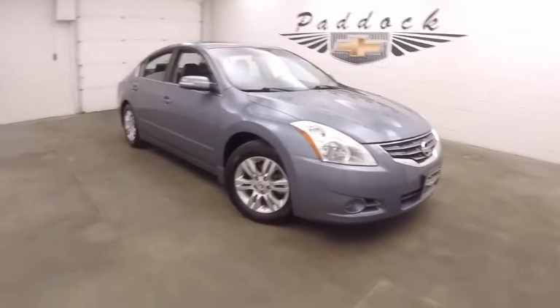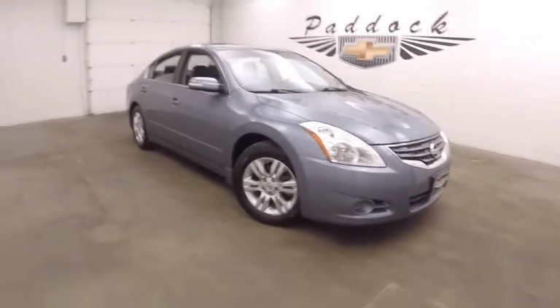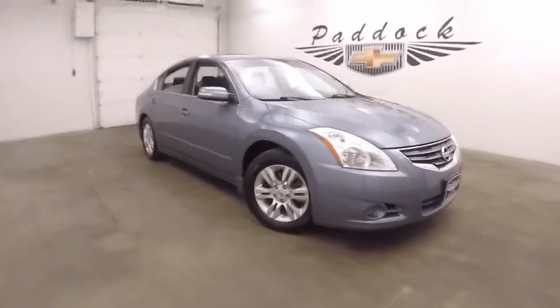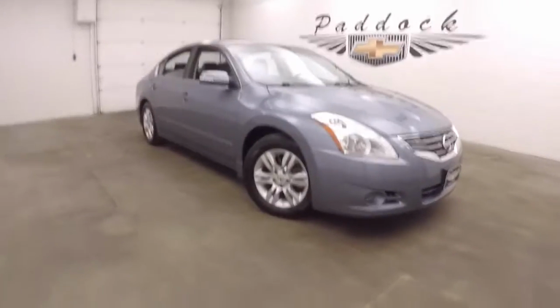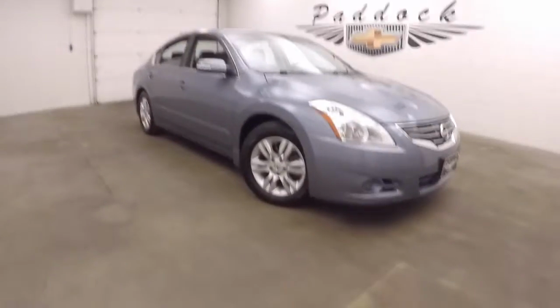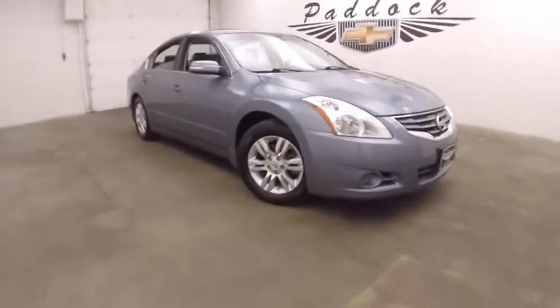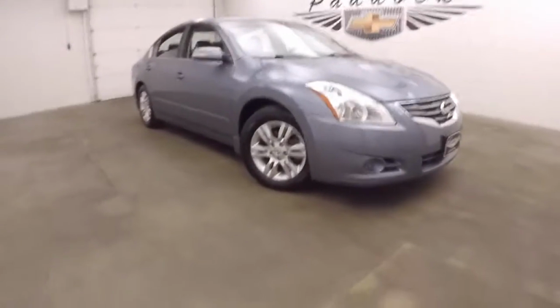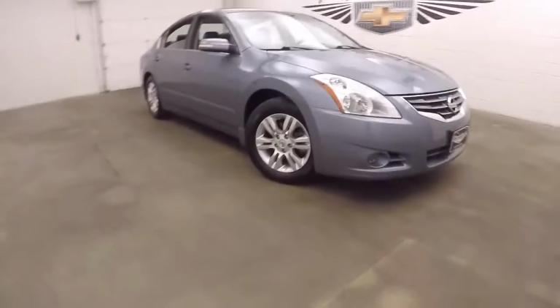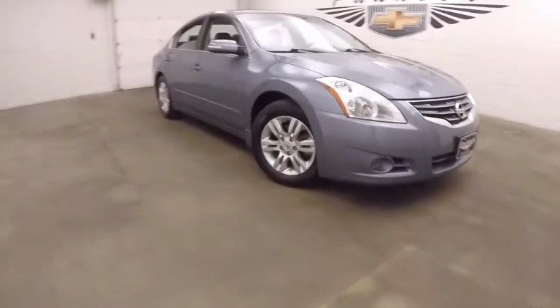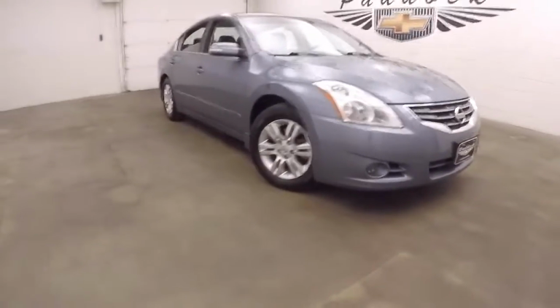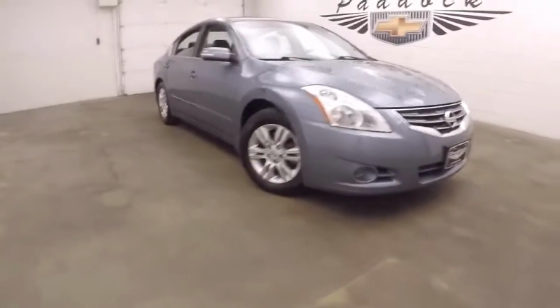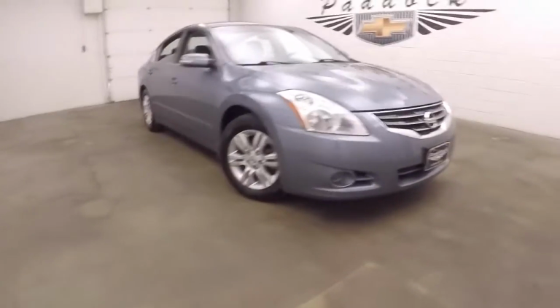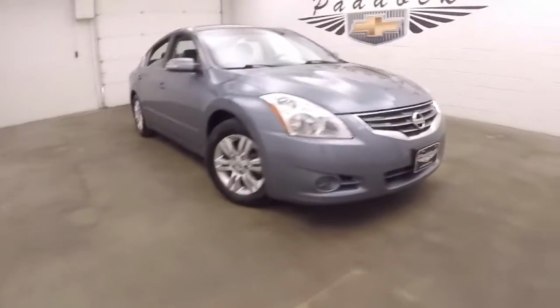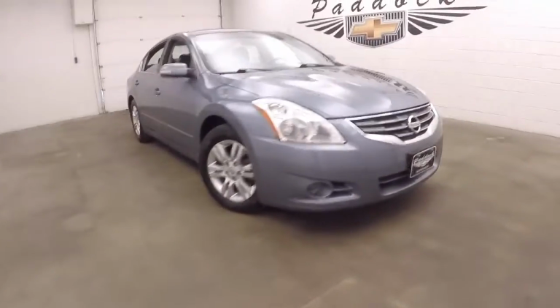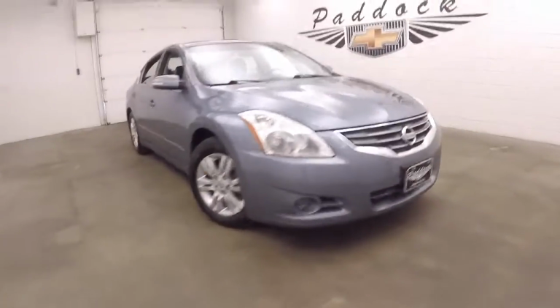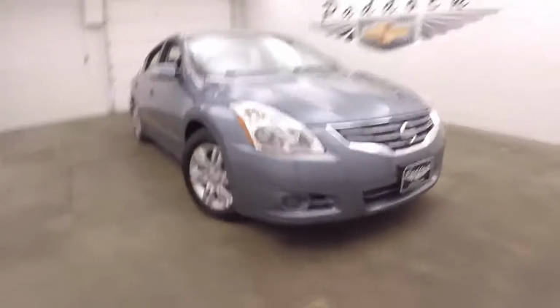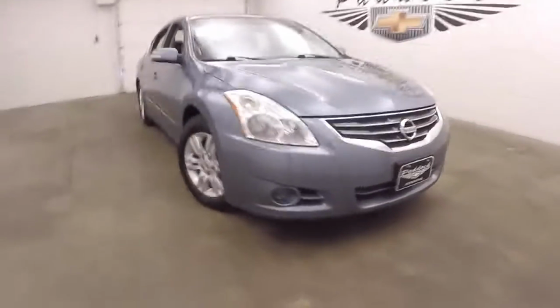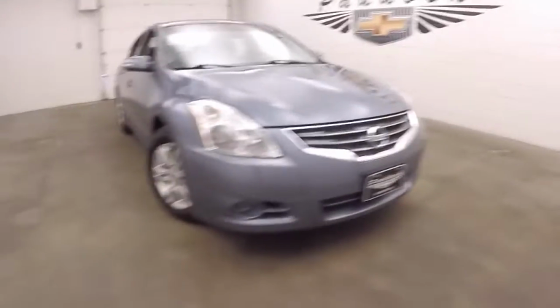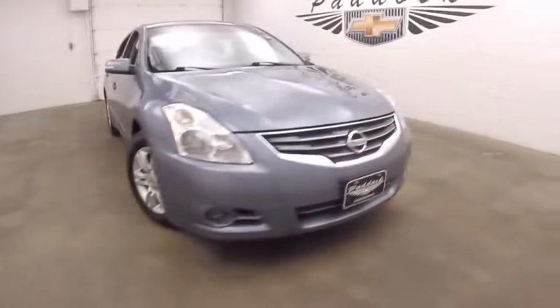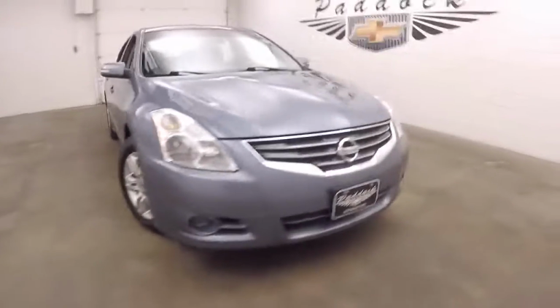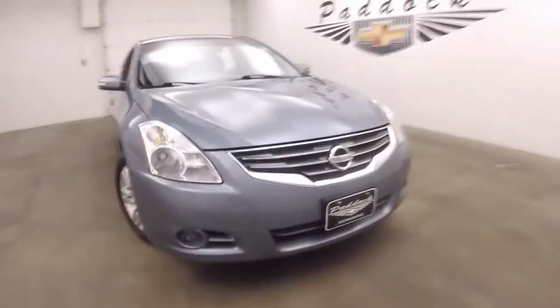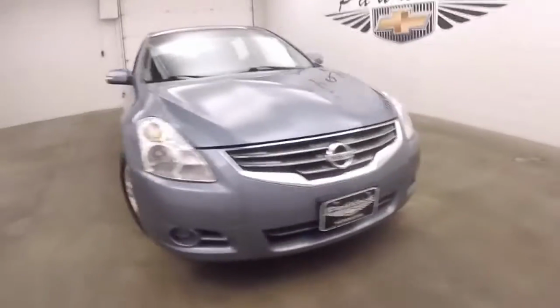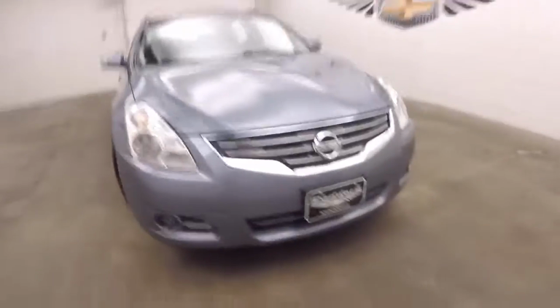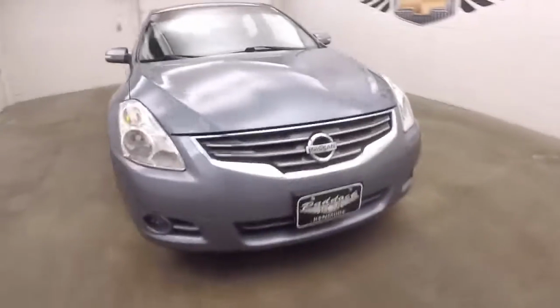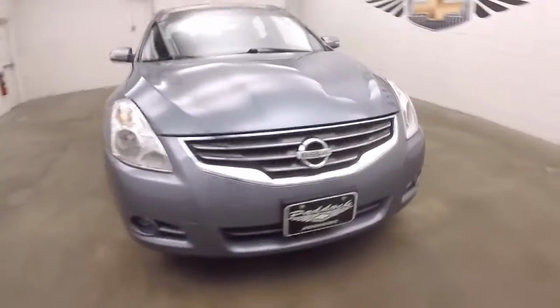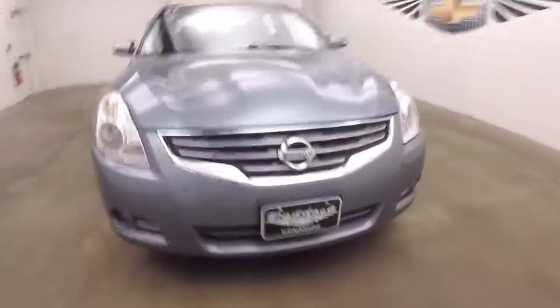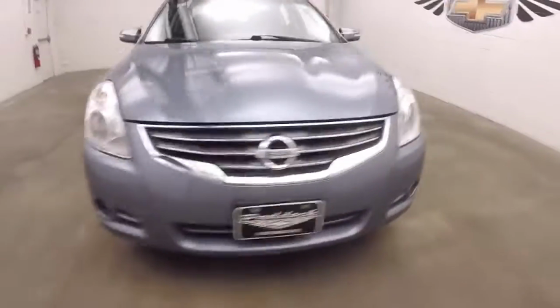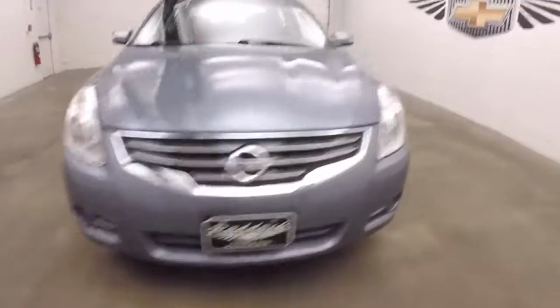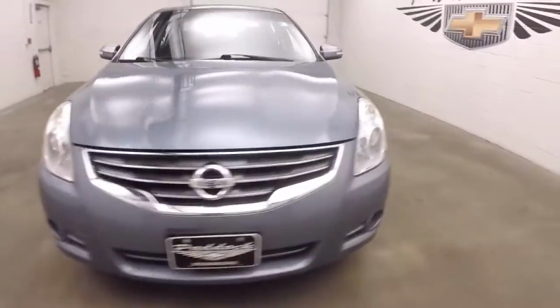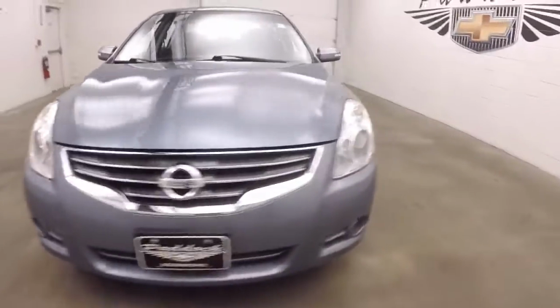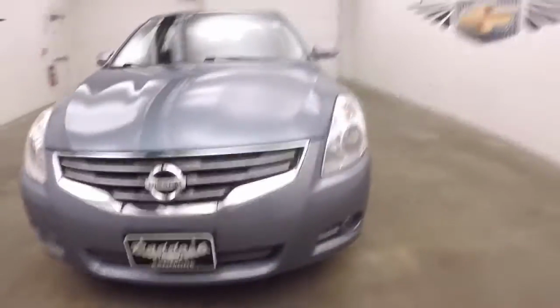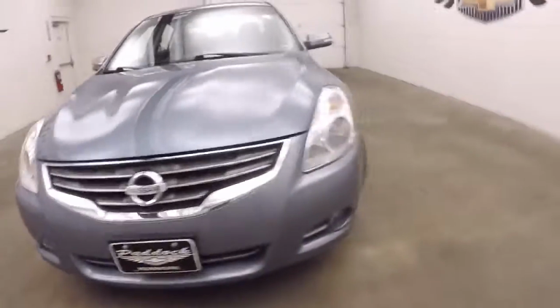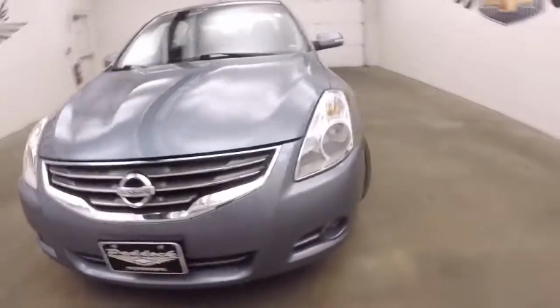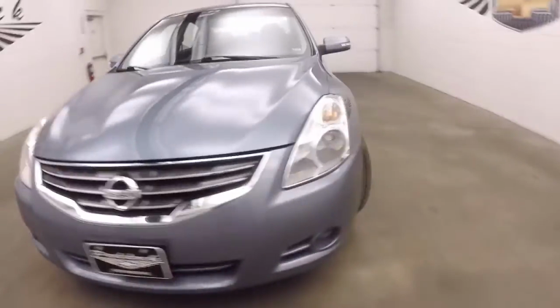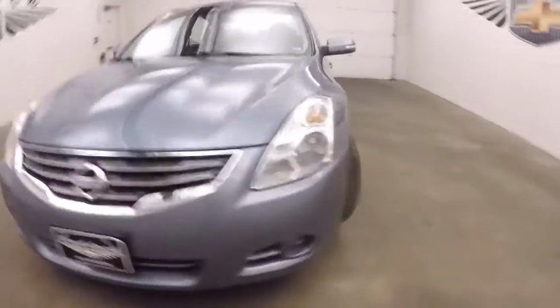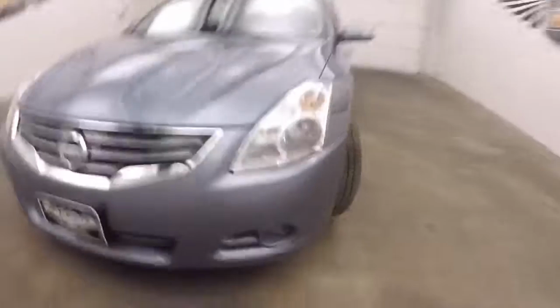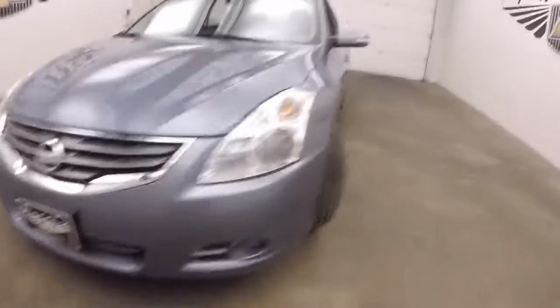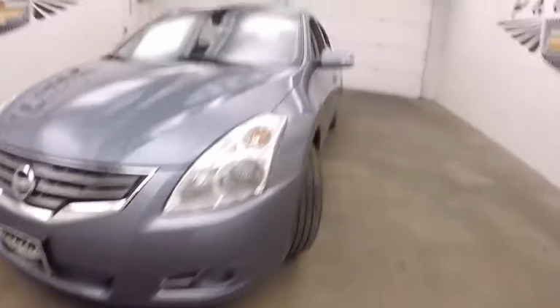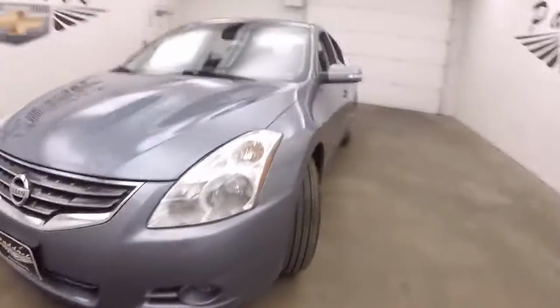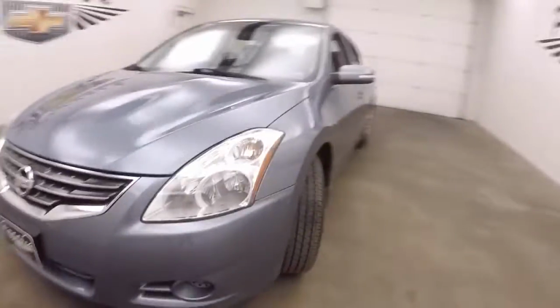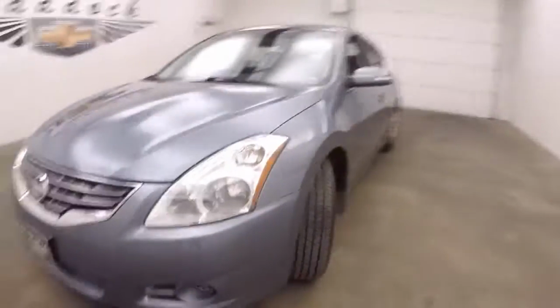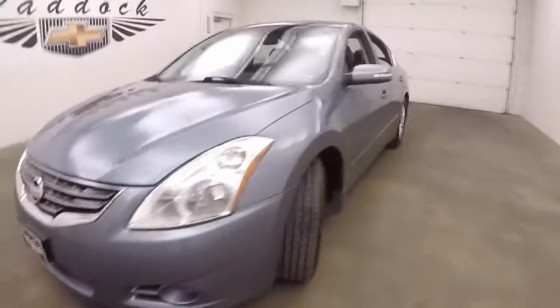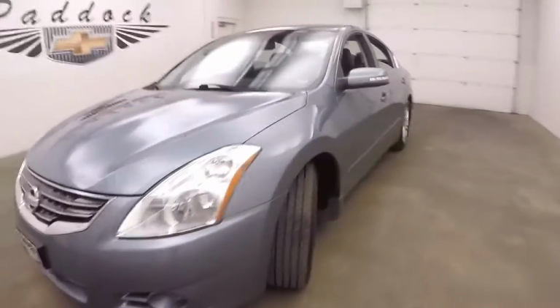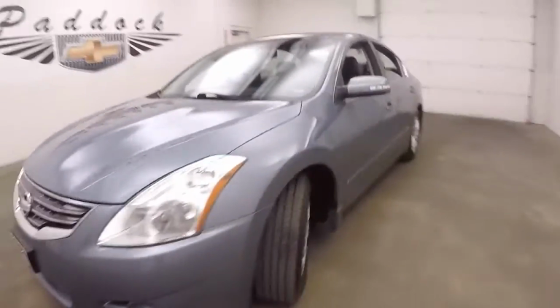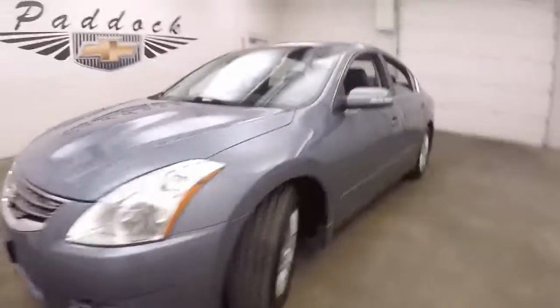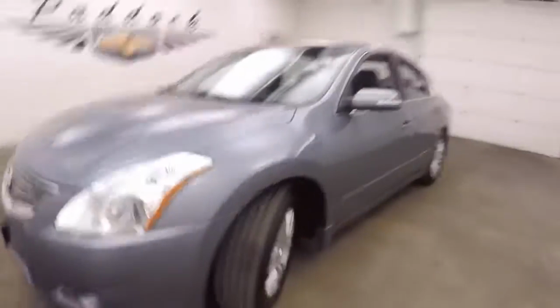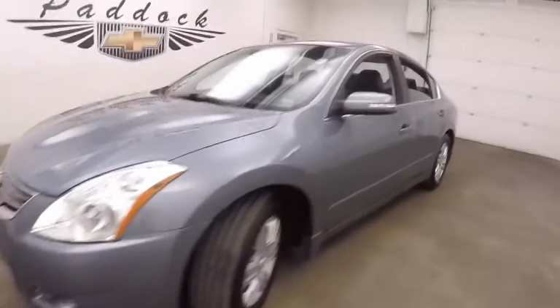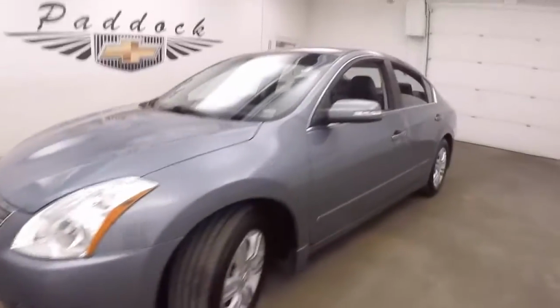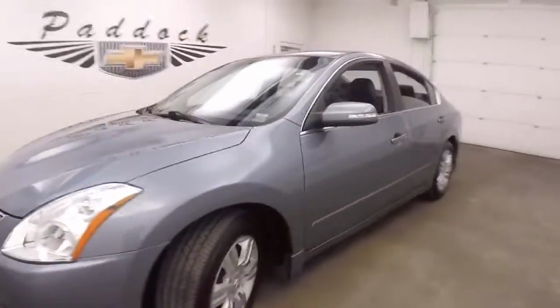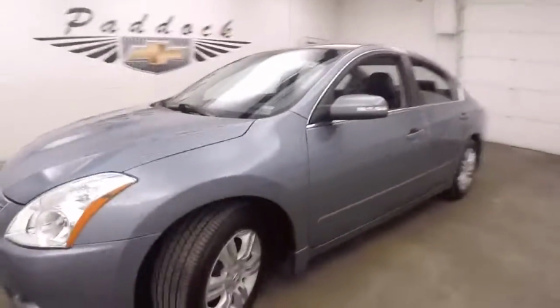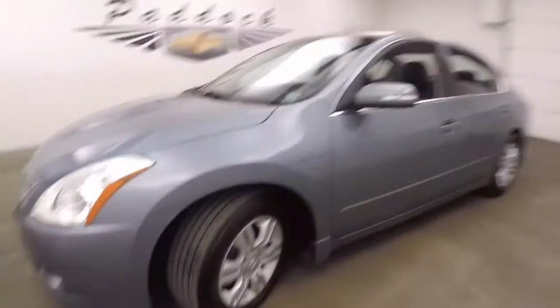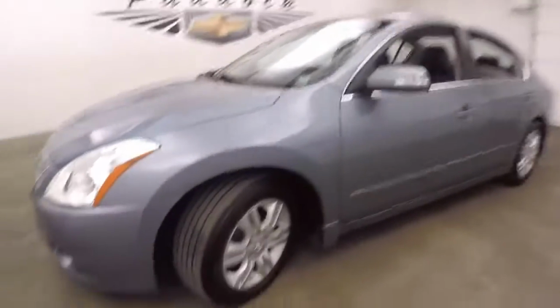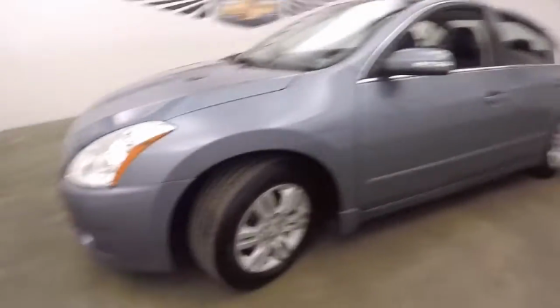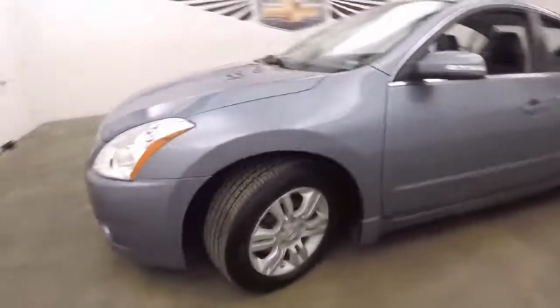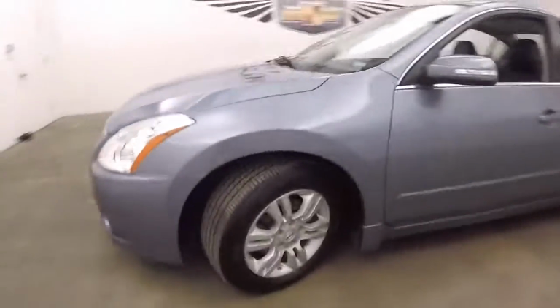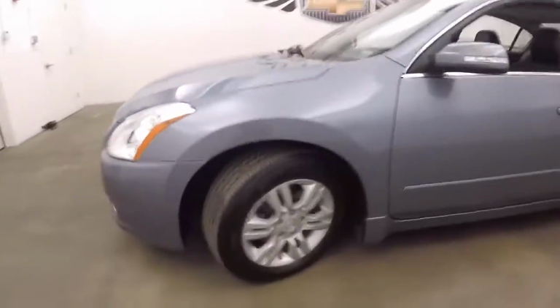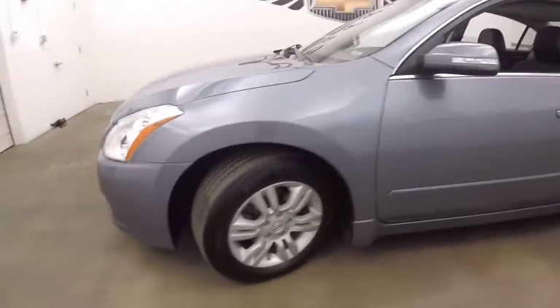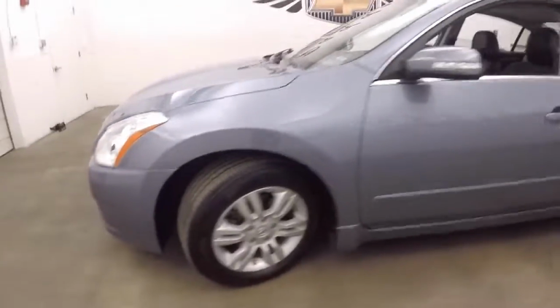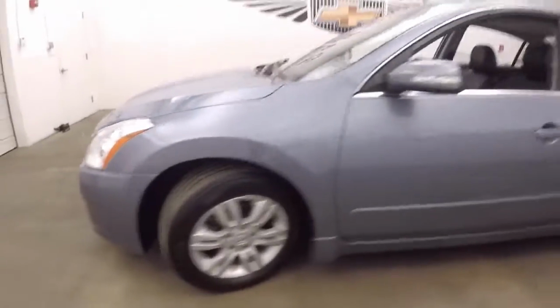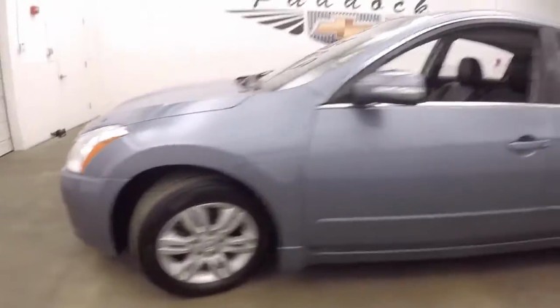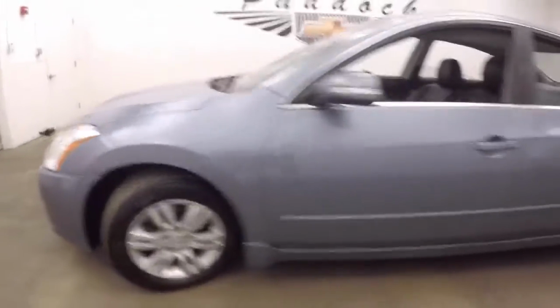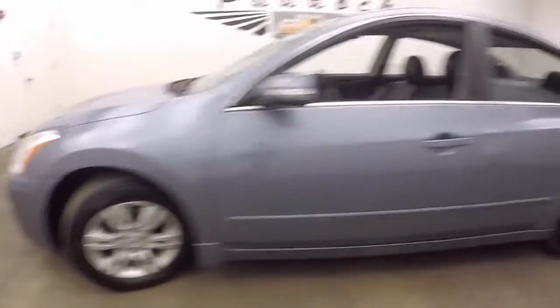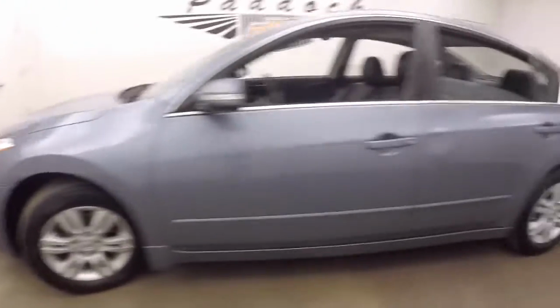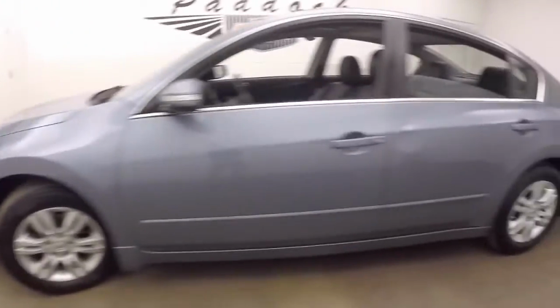It's a 2012 Nissan Altima. Nice blueberry paint, nice alloy wheels, good tires.